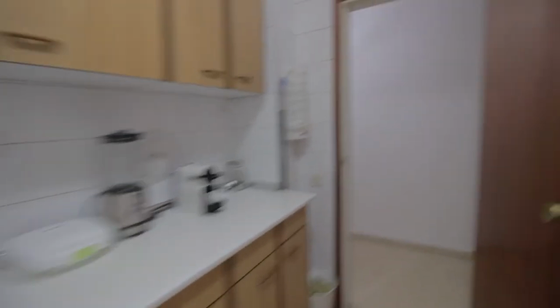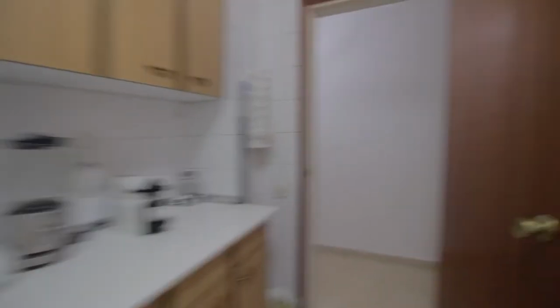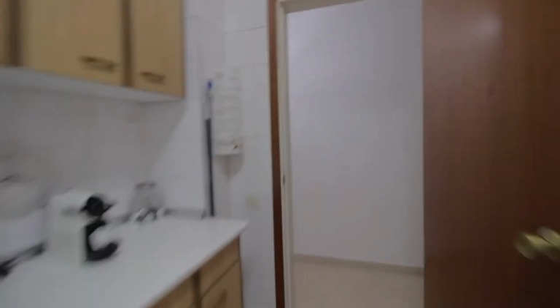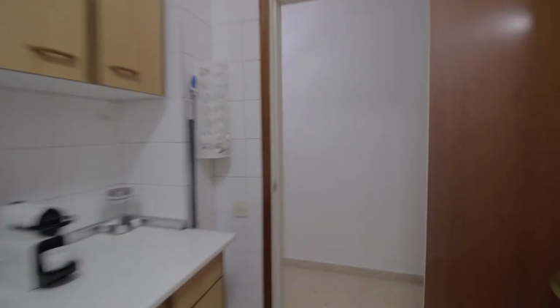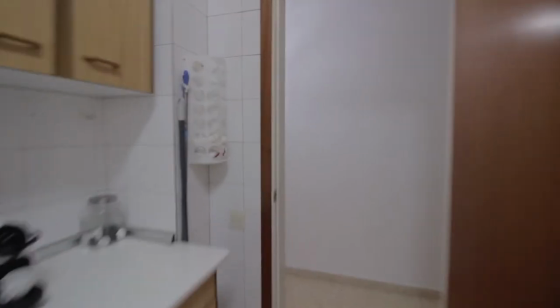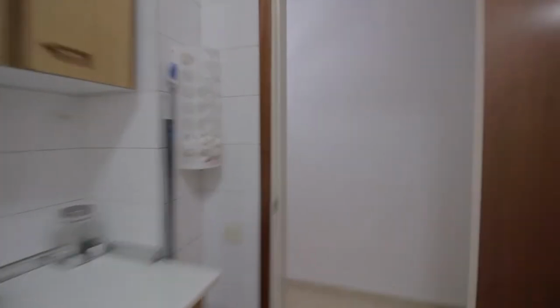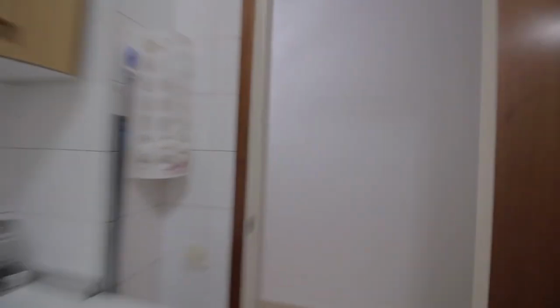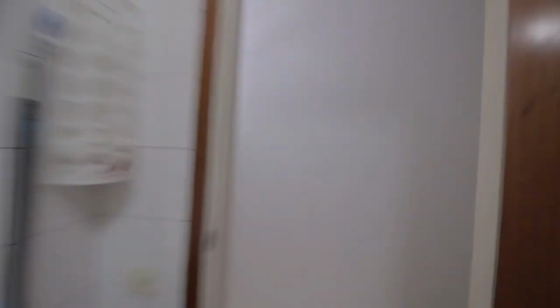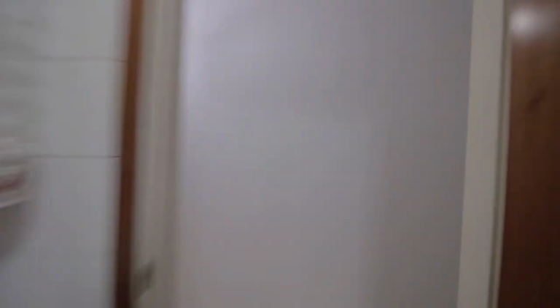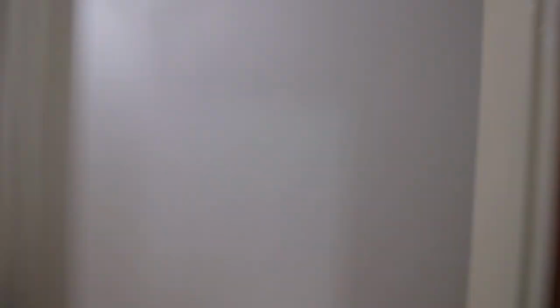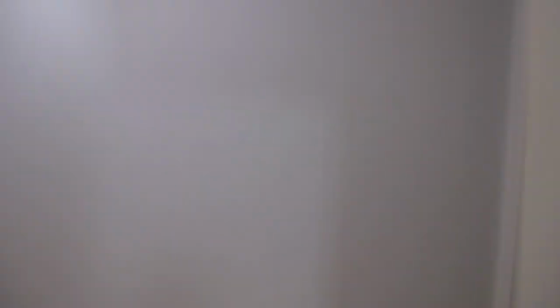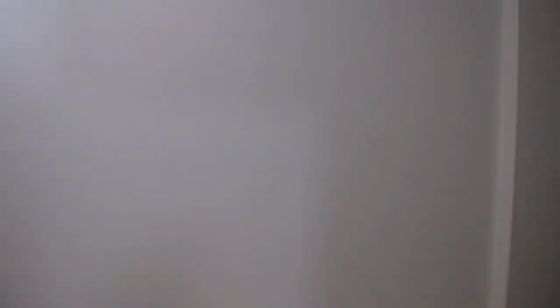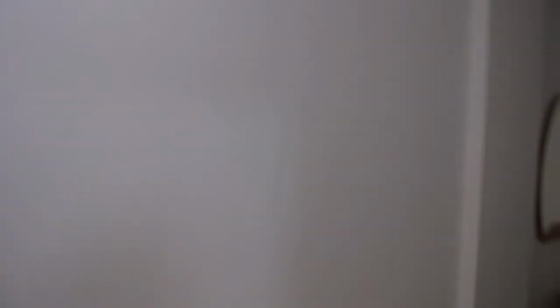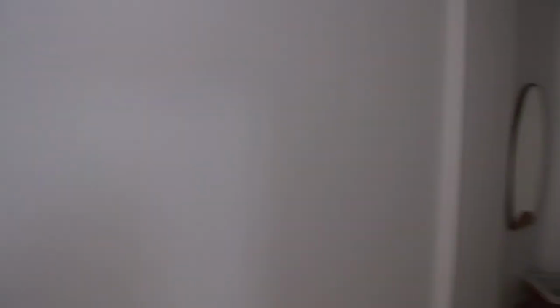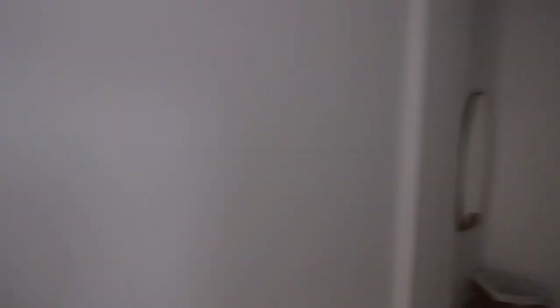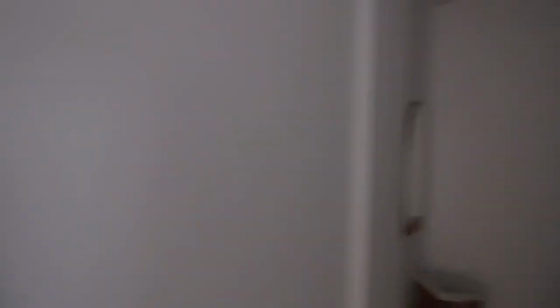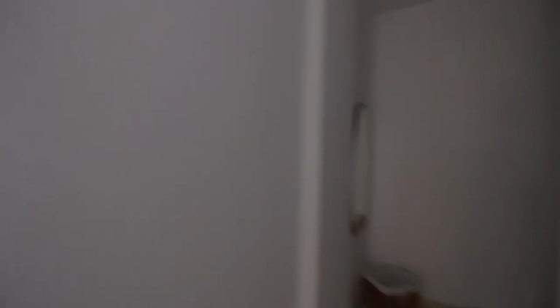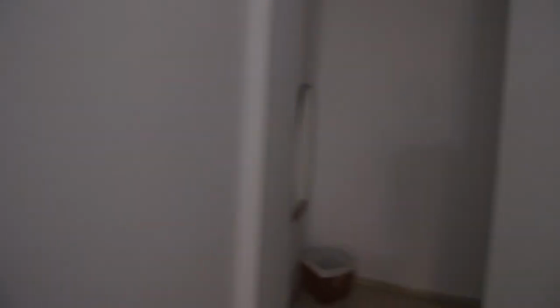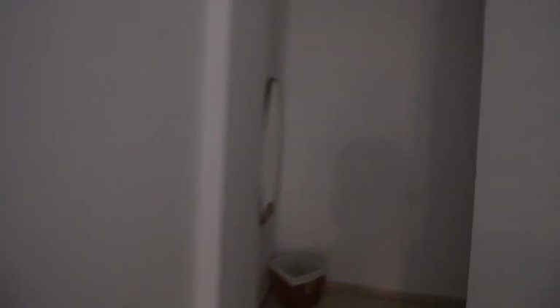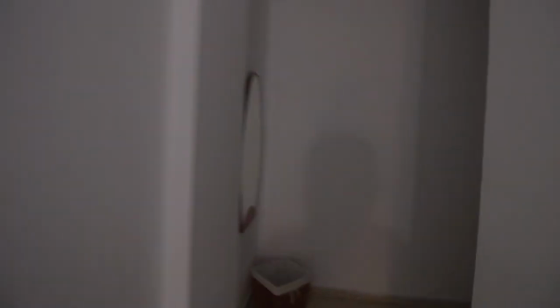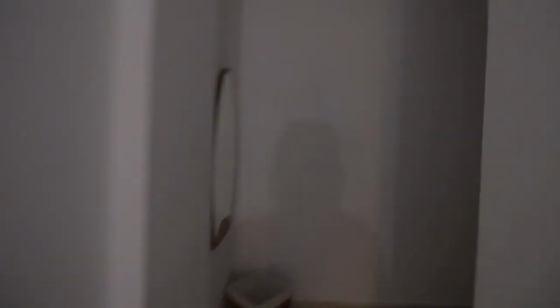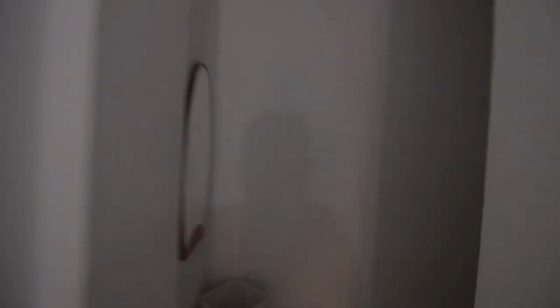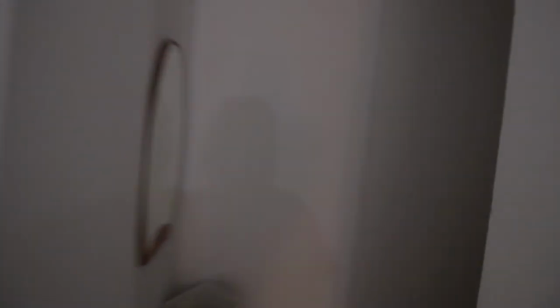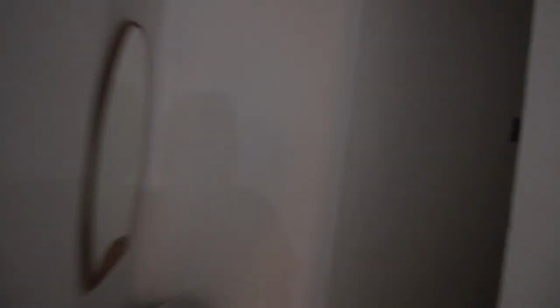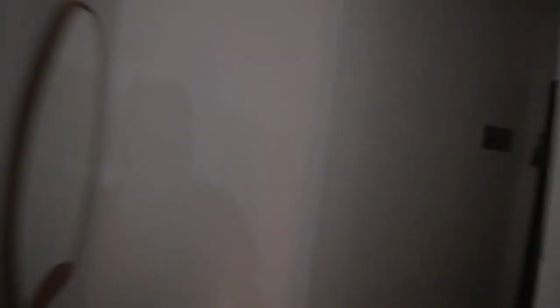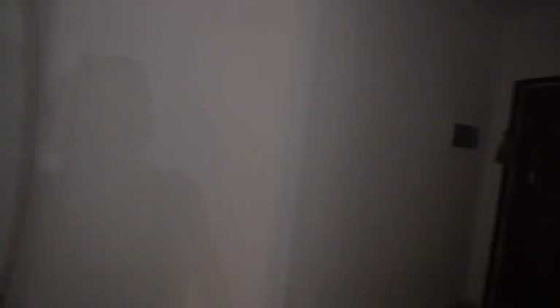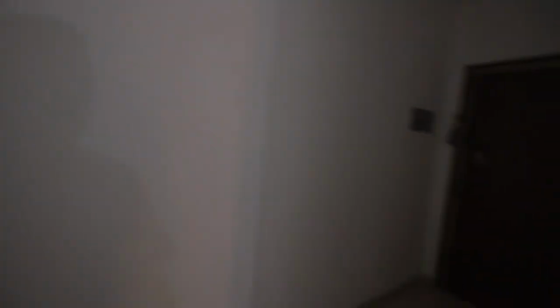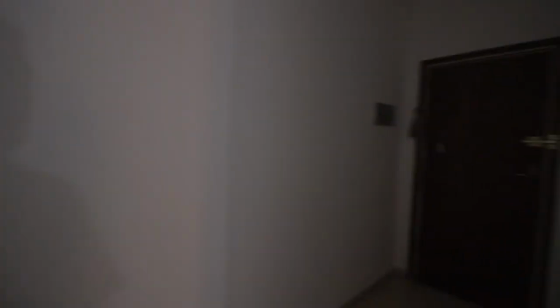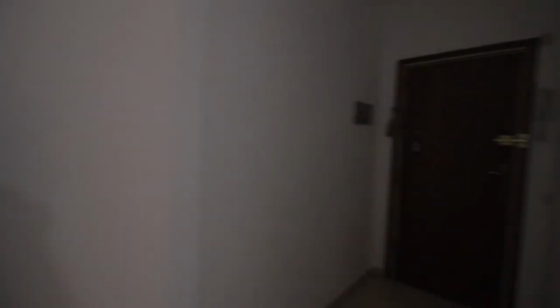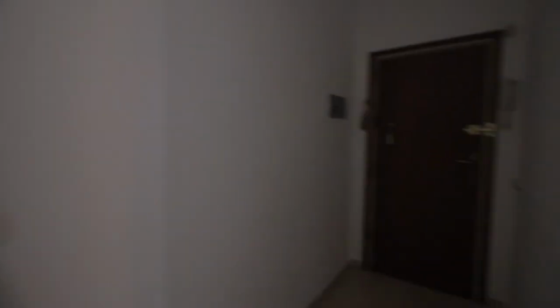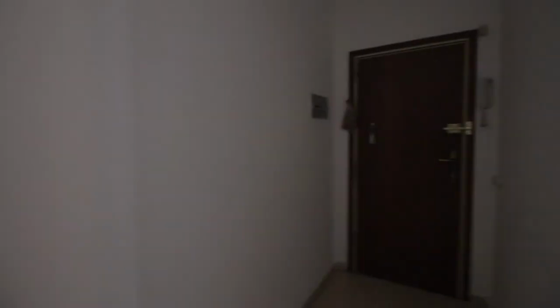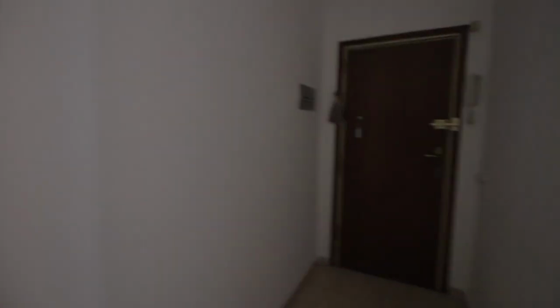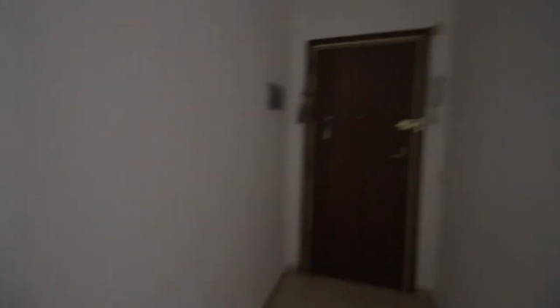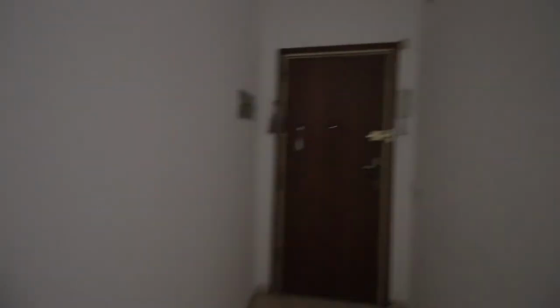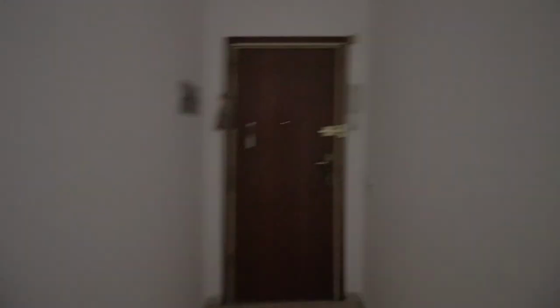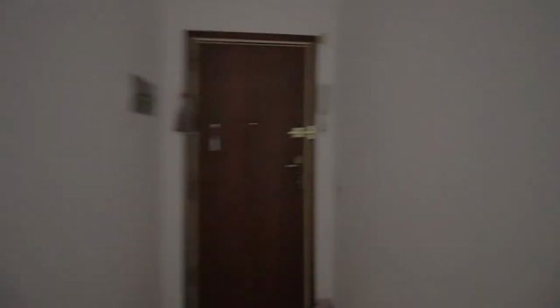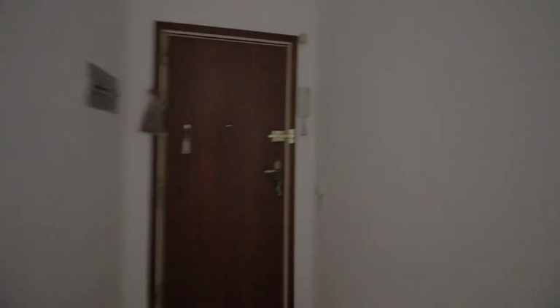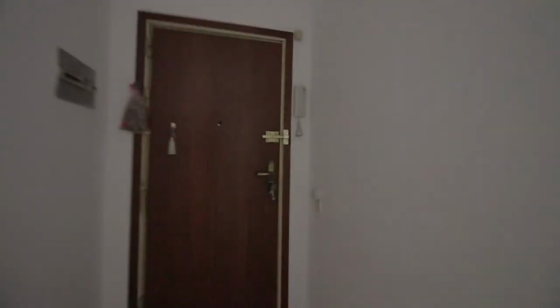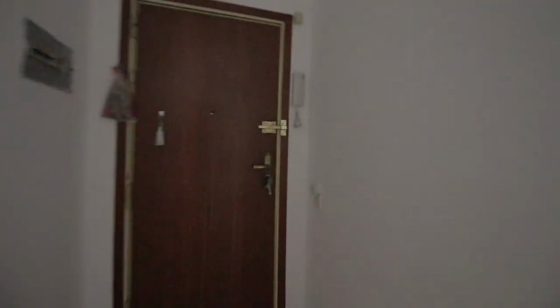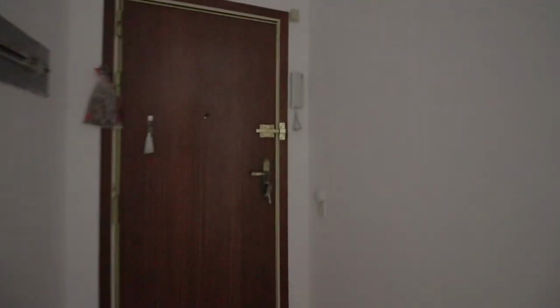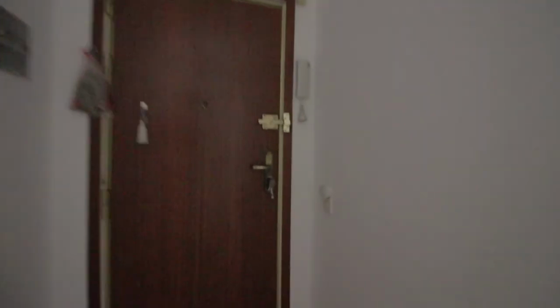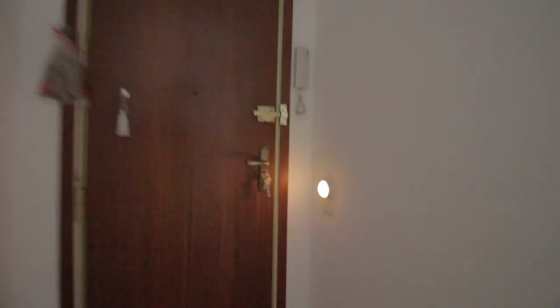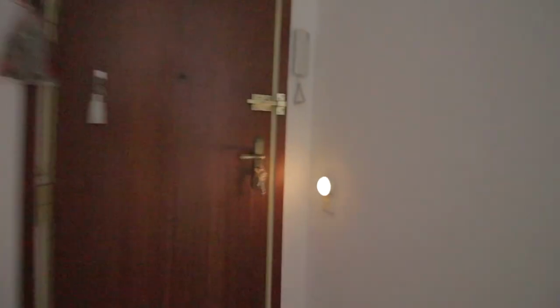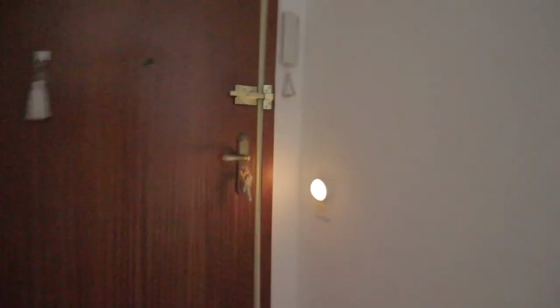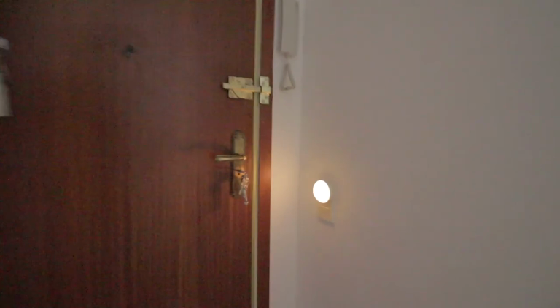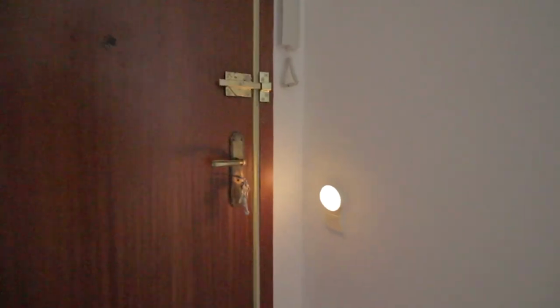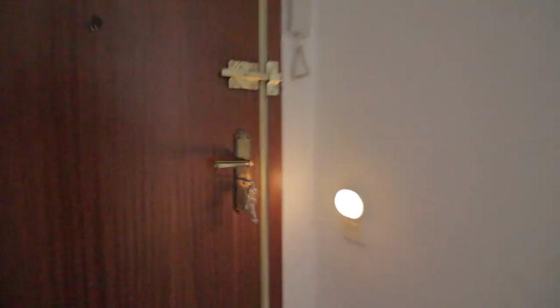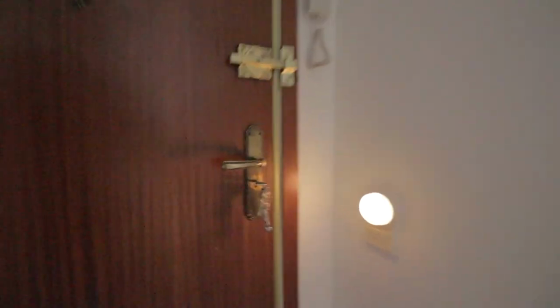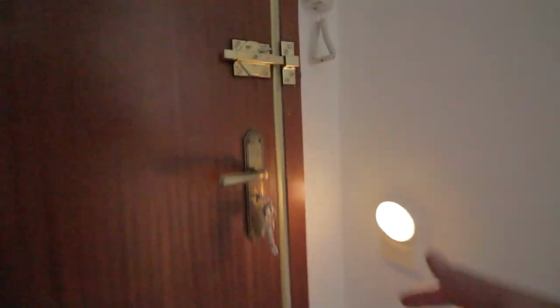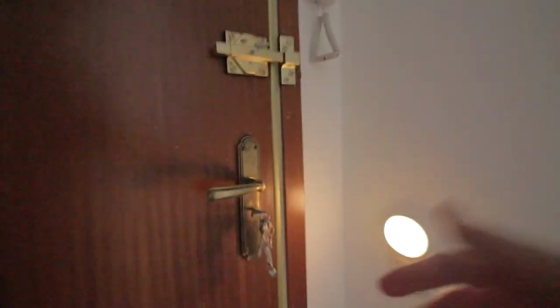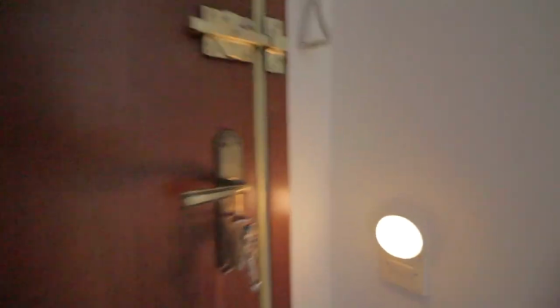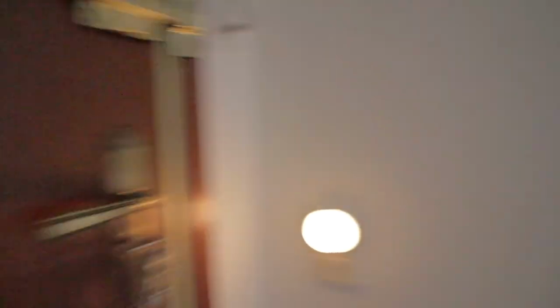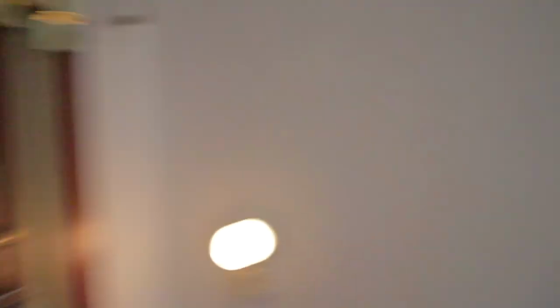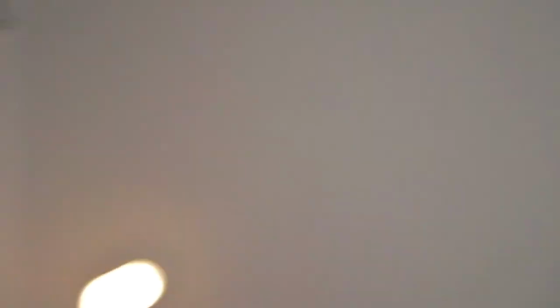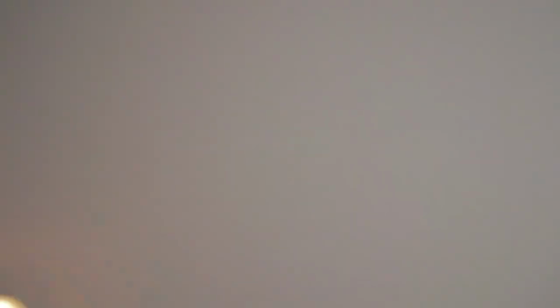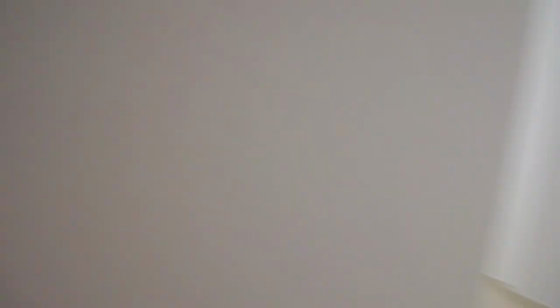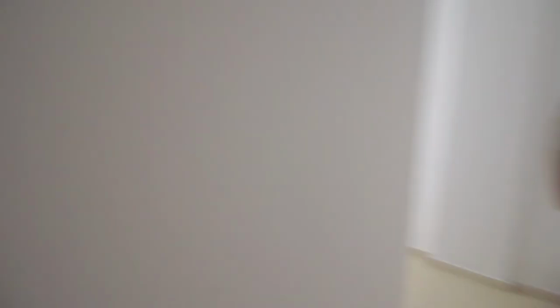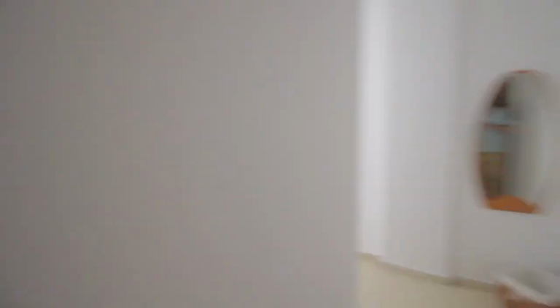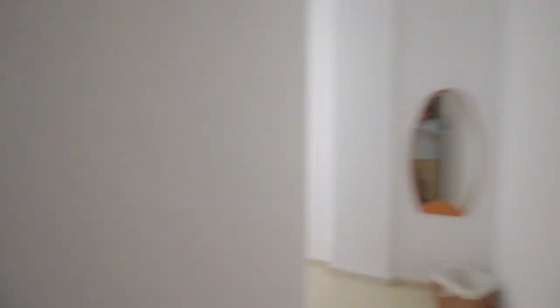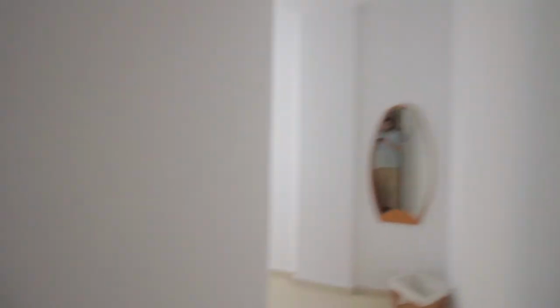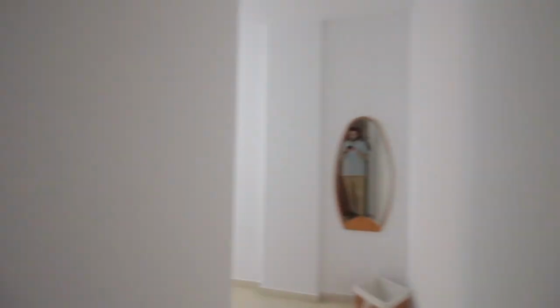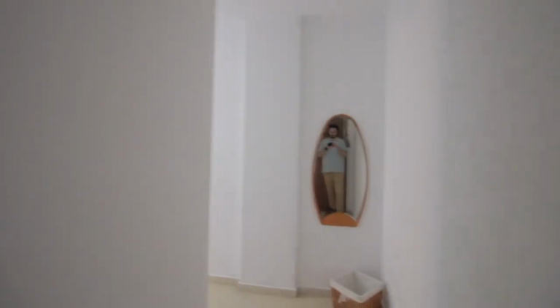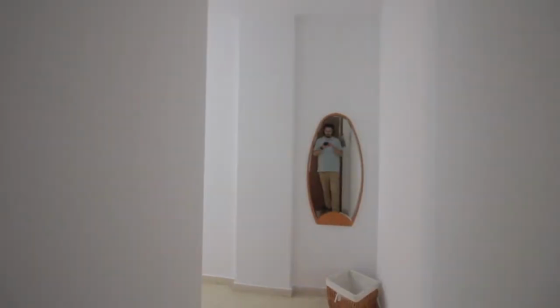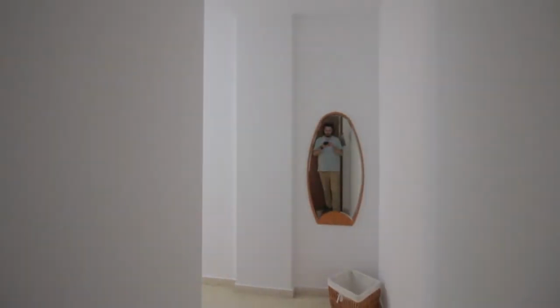And then this is the entrance over here, with an automatic little lamp over here.